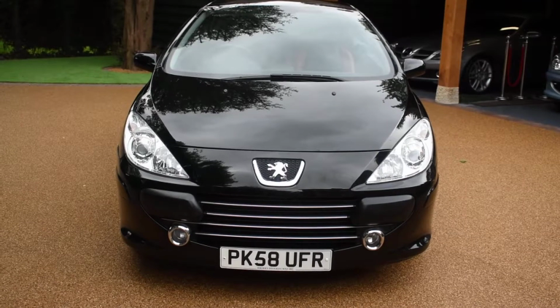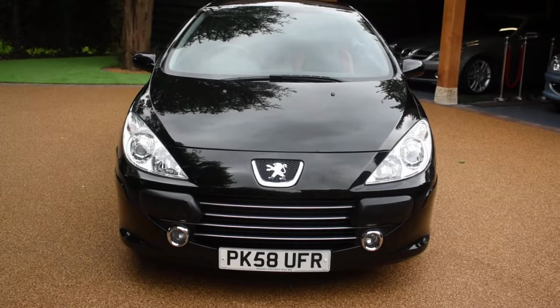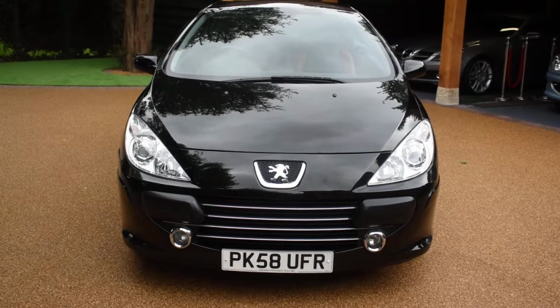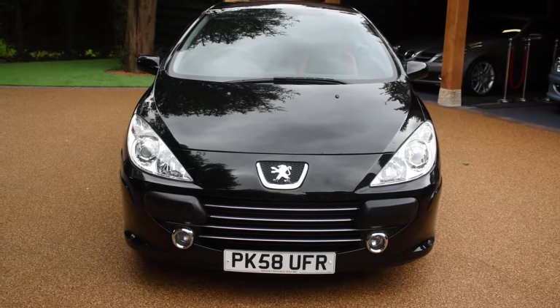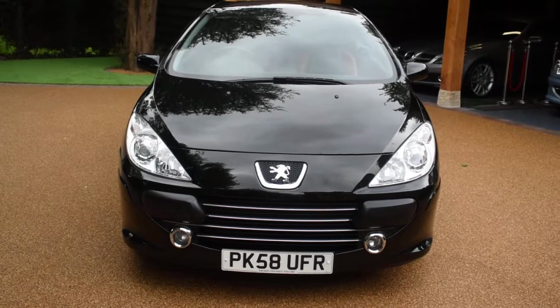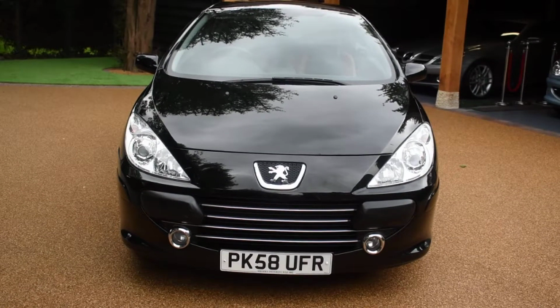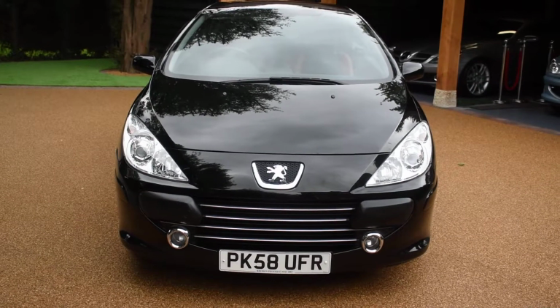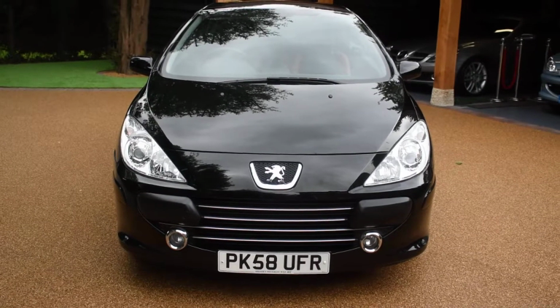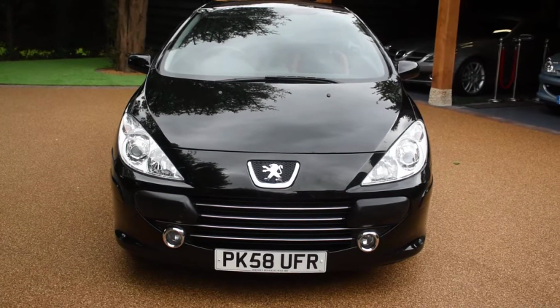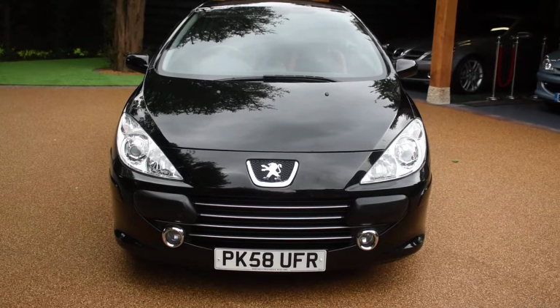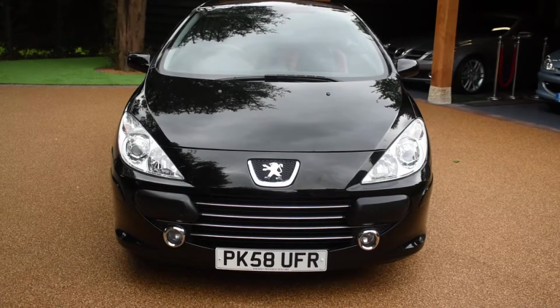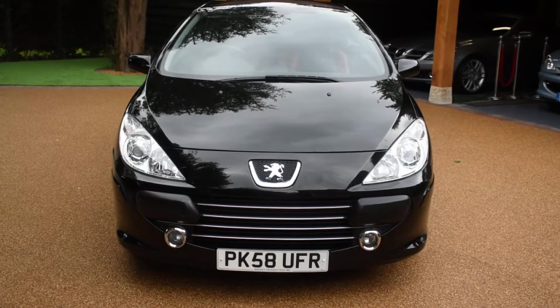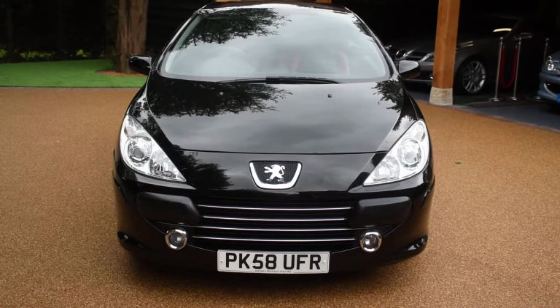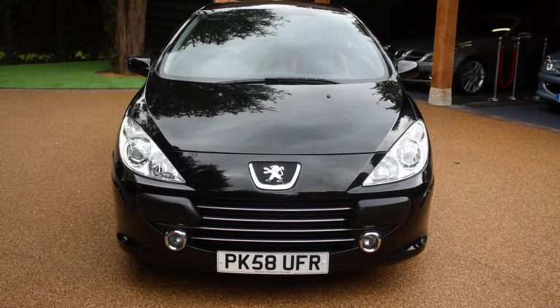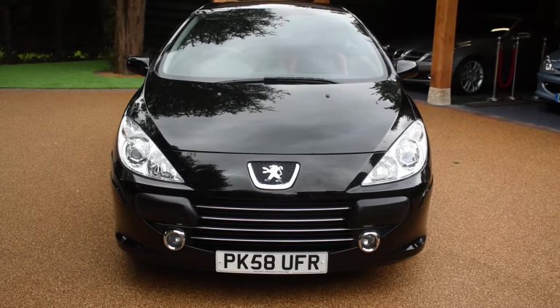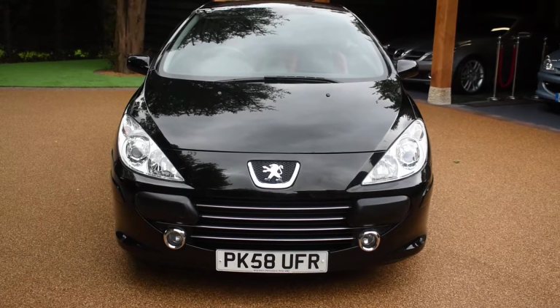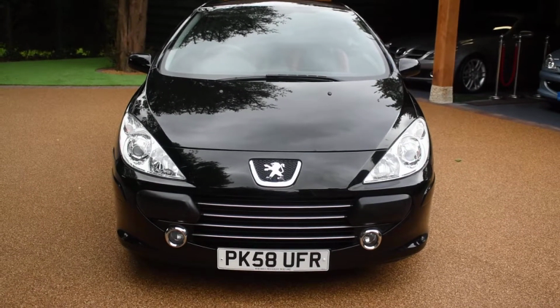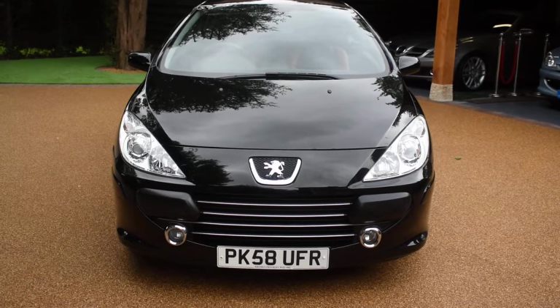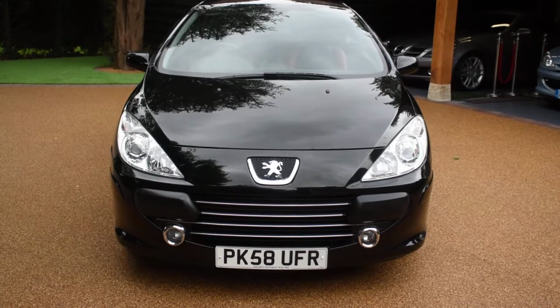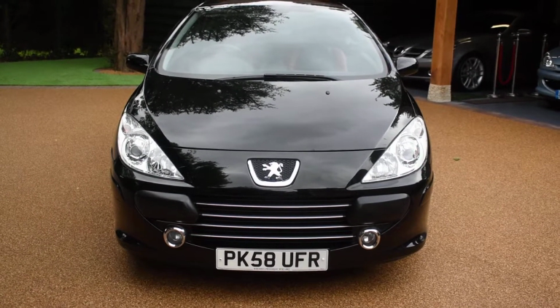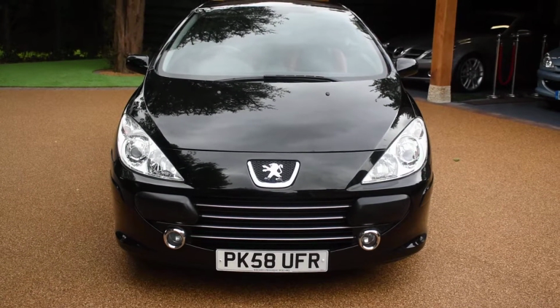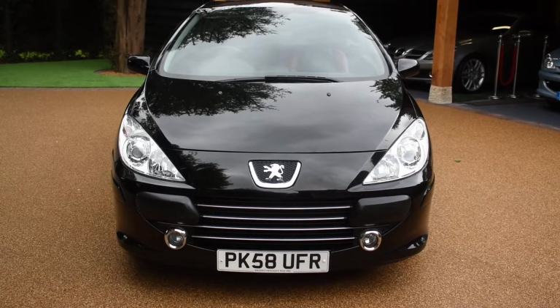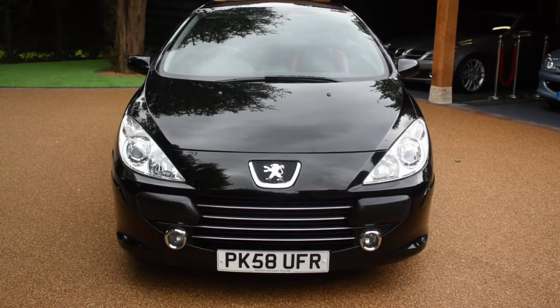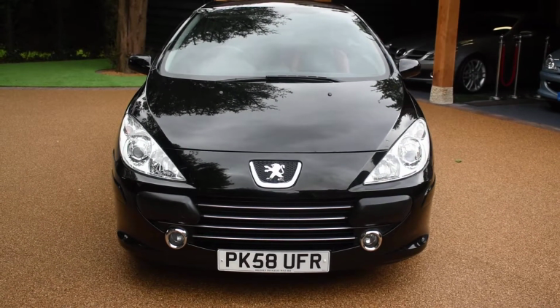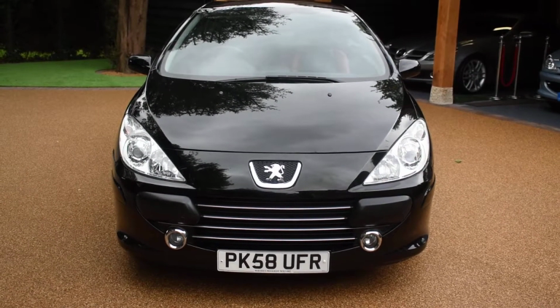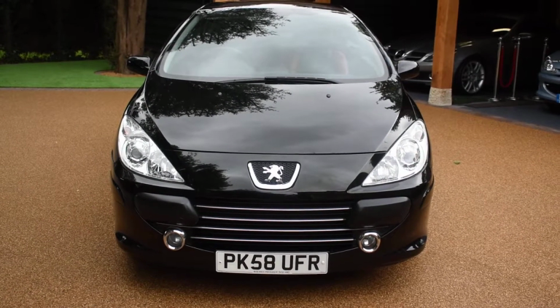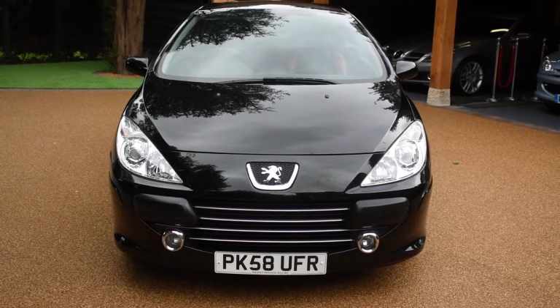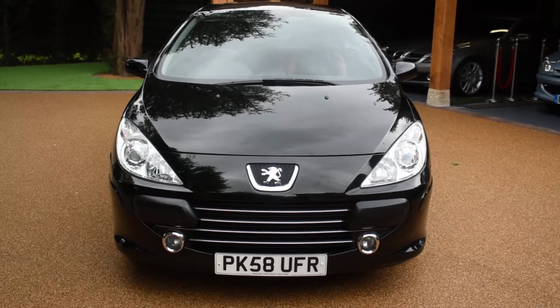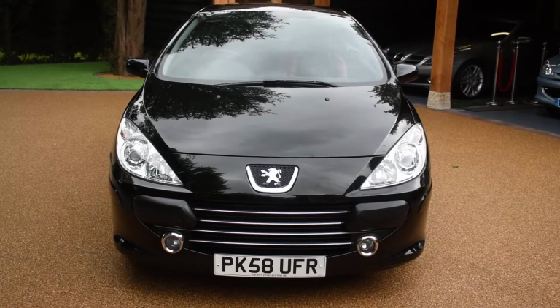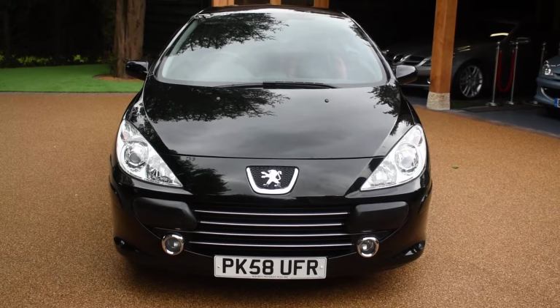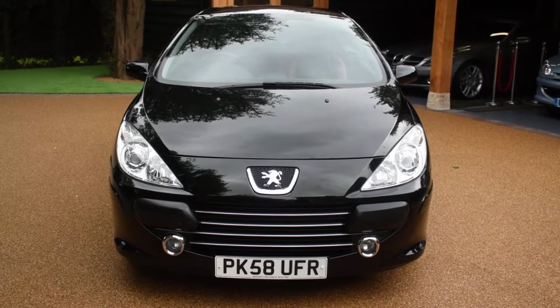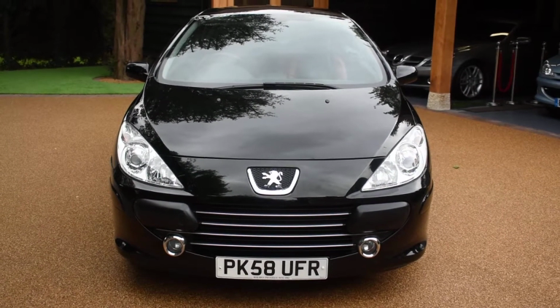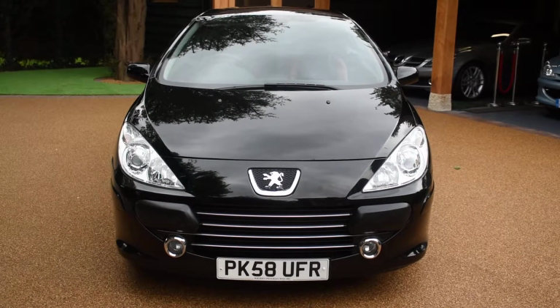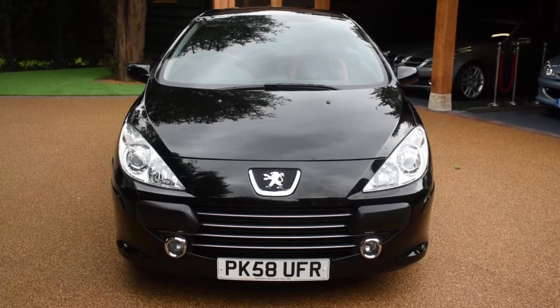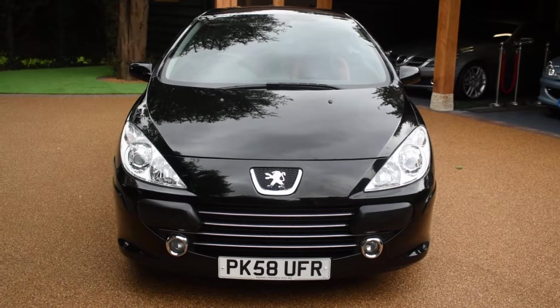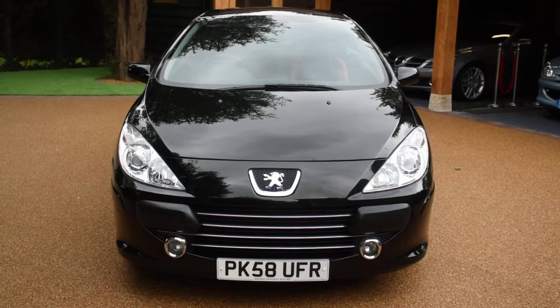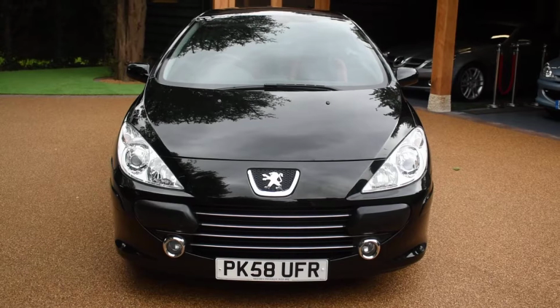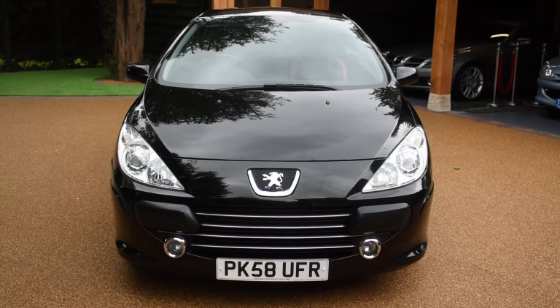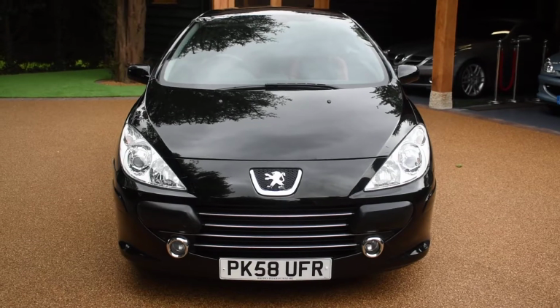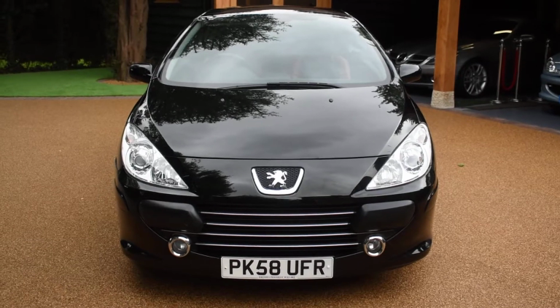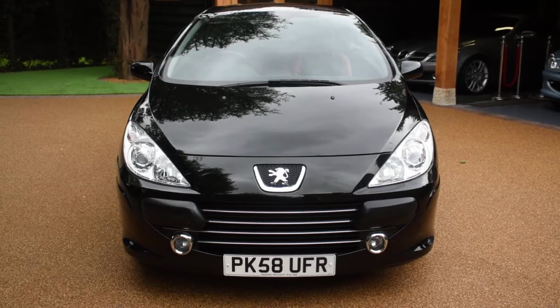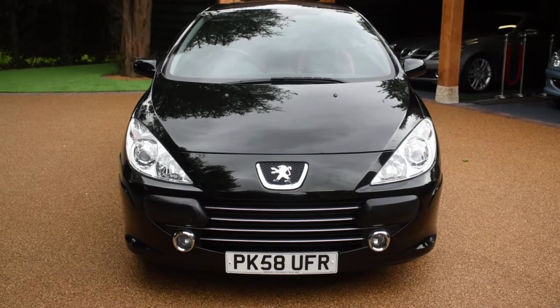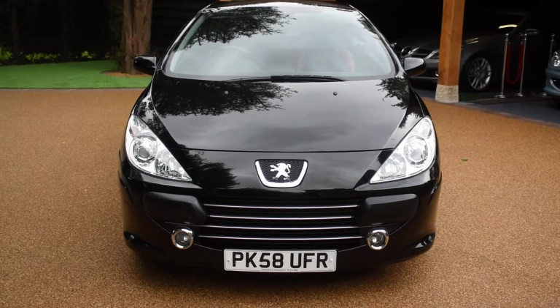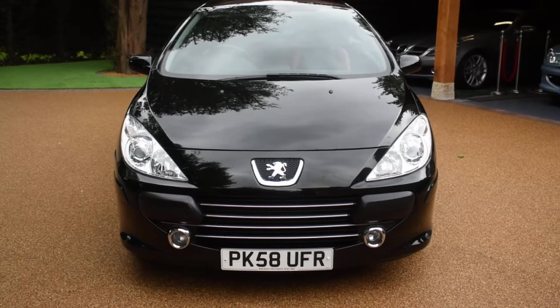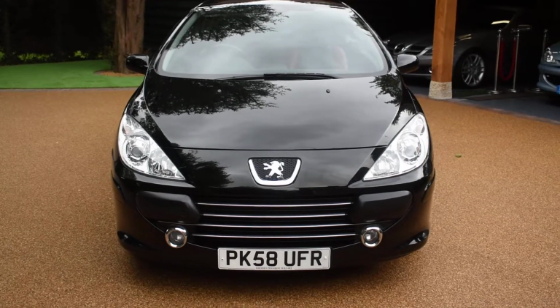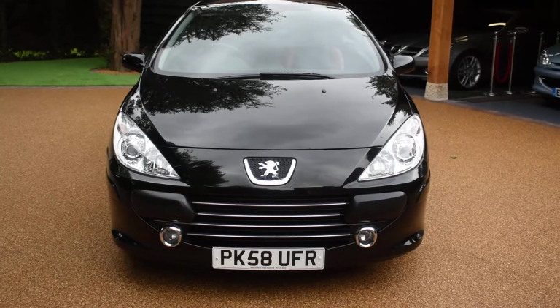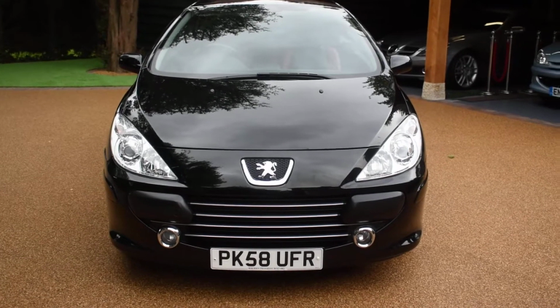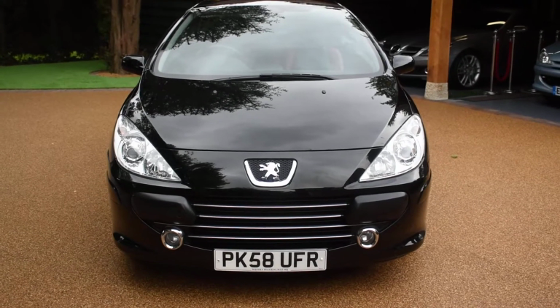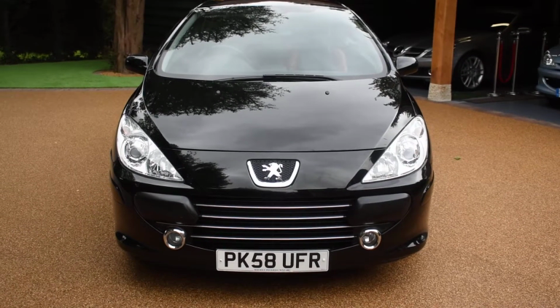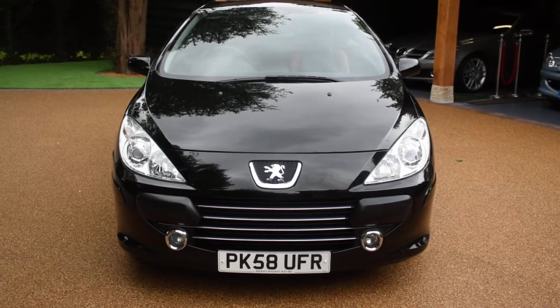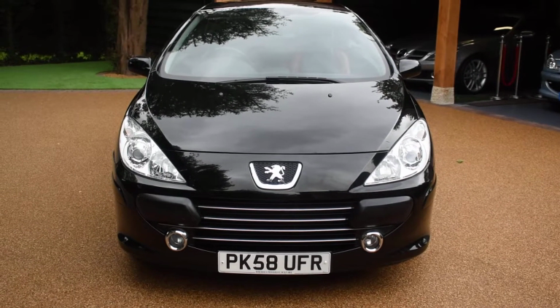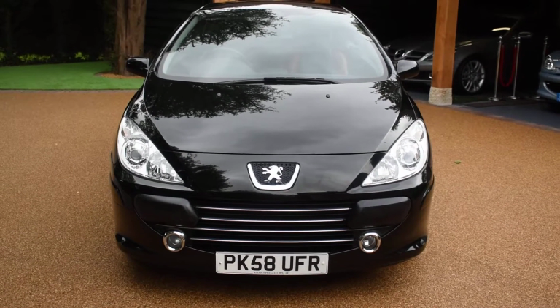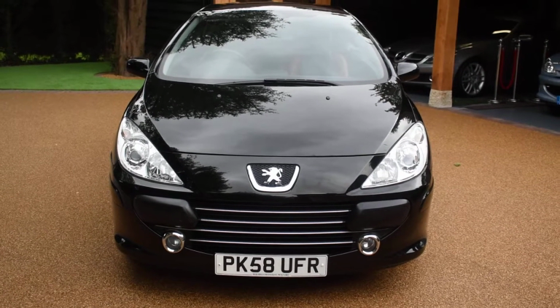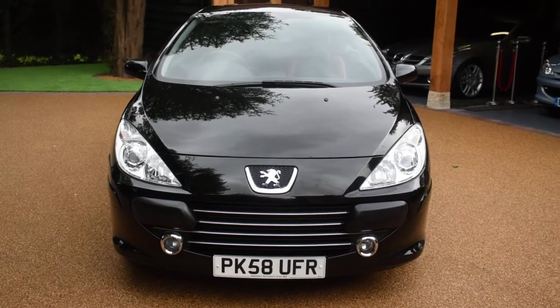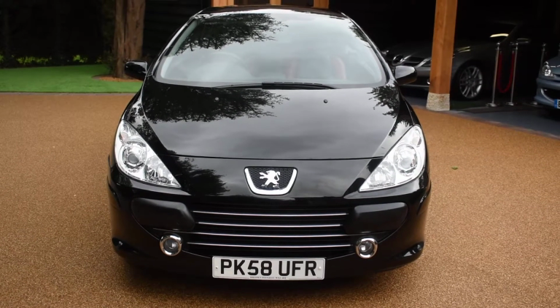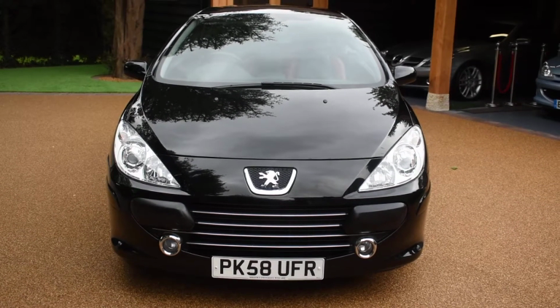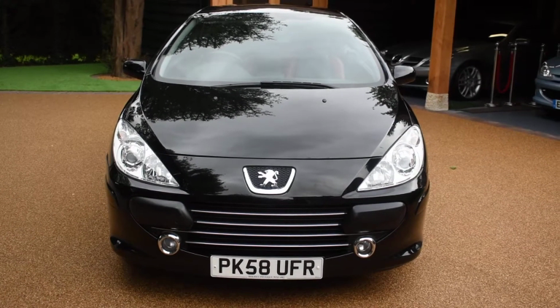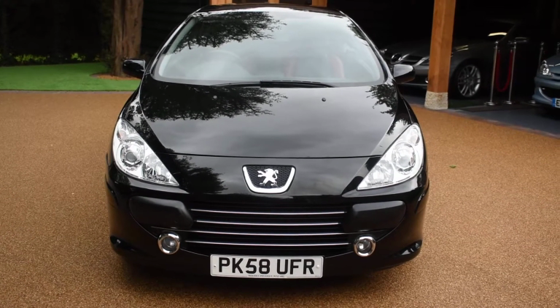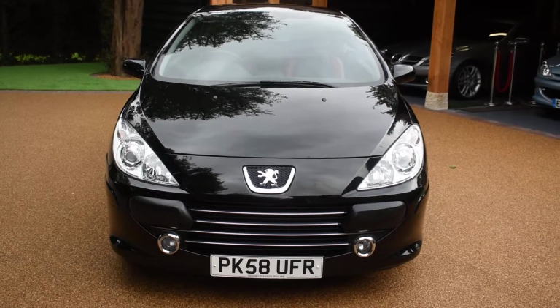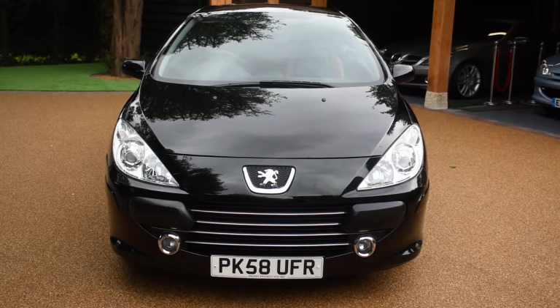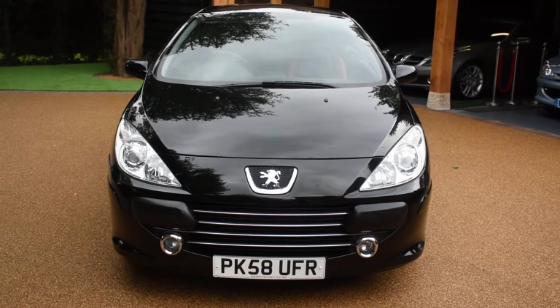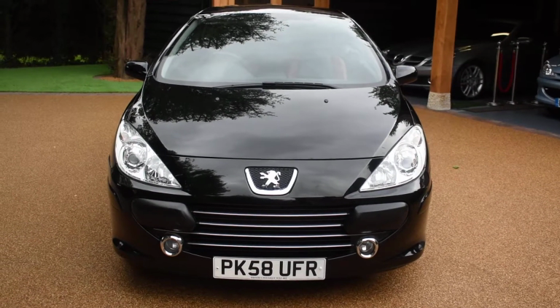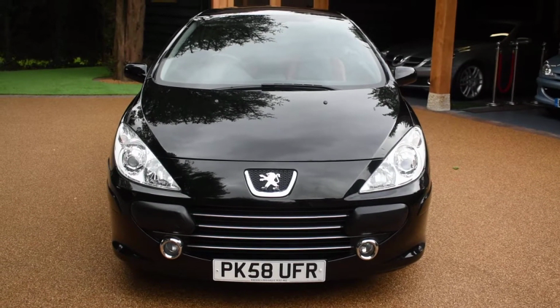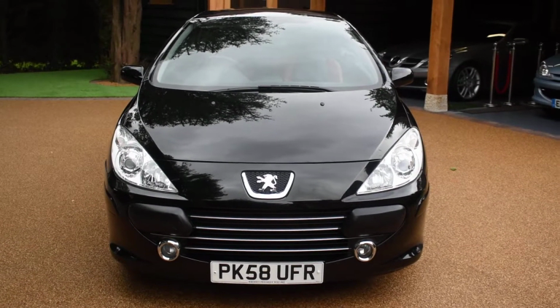Welcome to Just Peugeots. Here we have a 2009 58-plate Peugeot 307 1.6 CC Coupe Allure Special Edition.